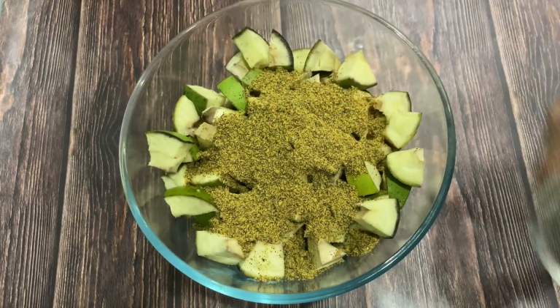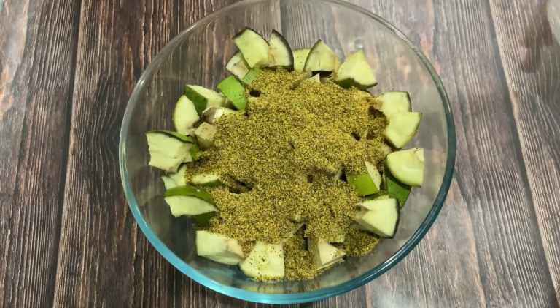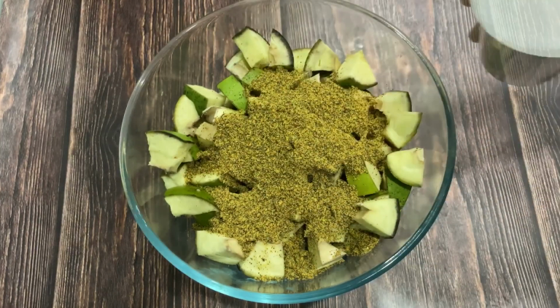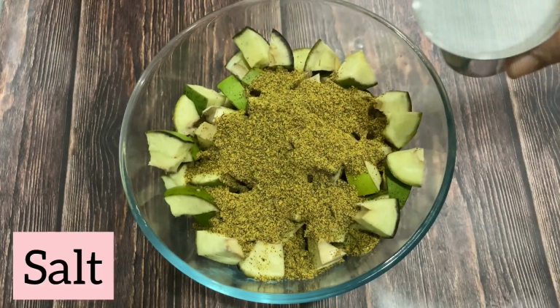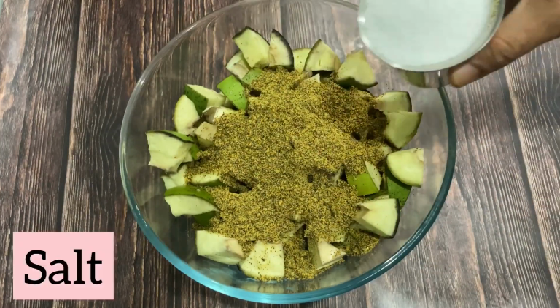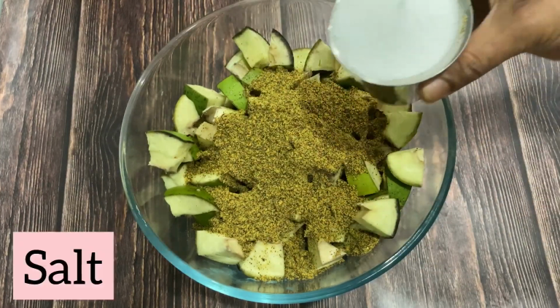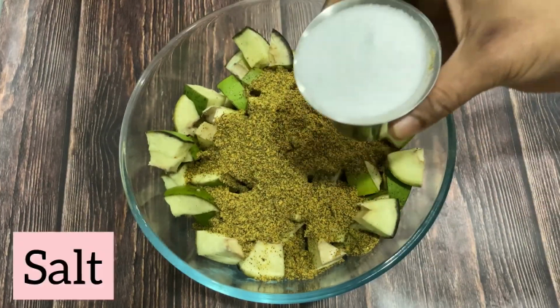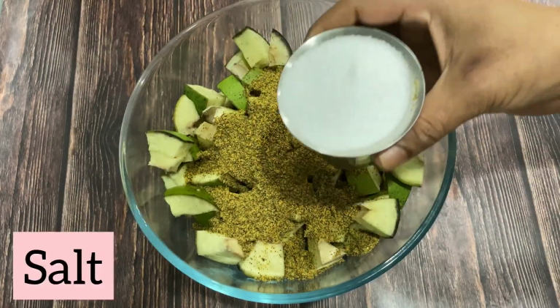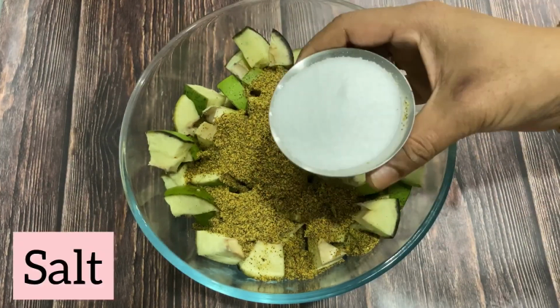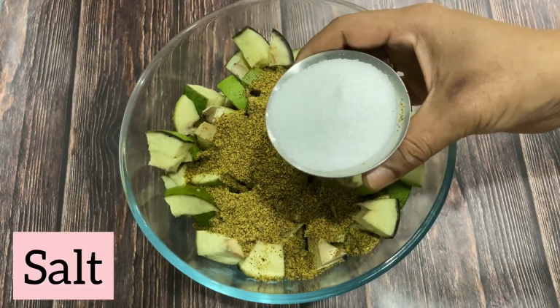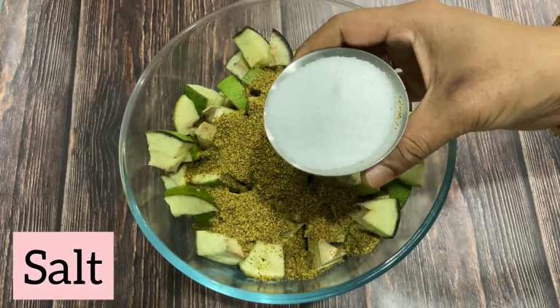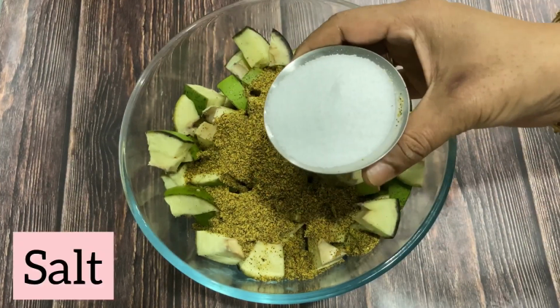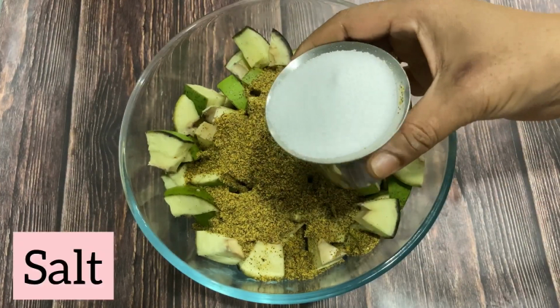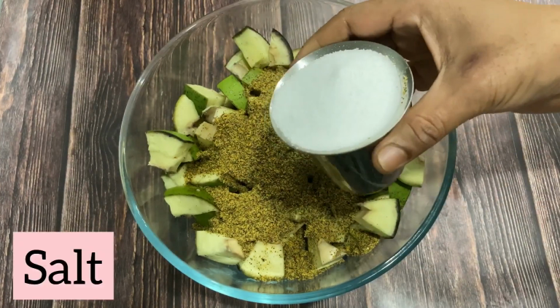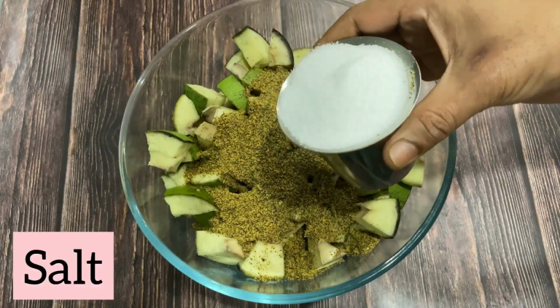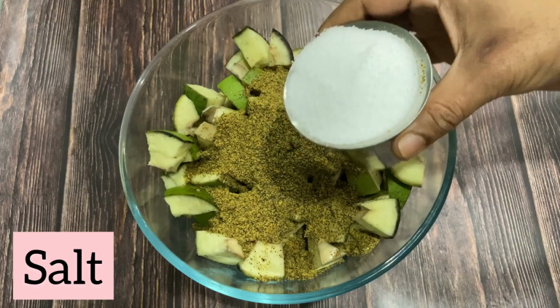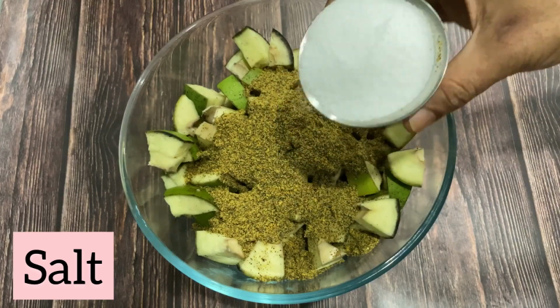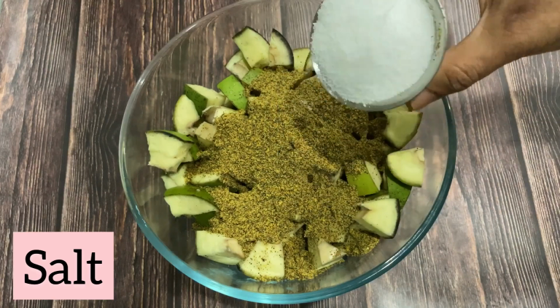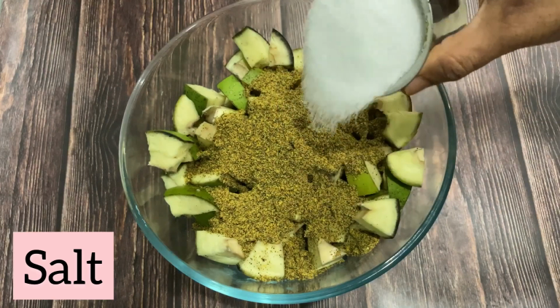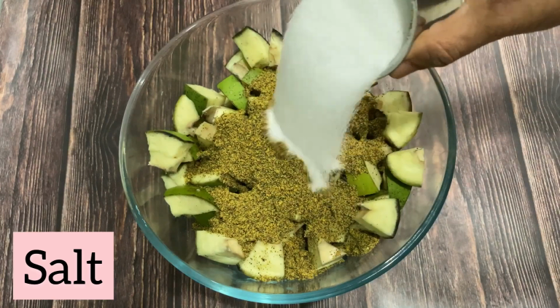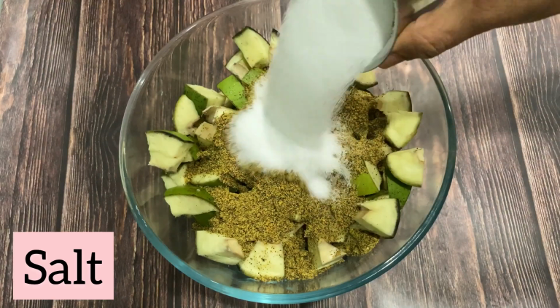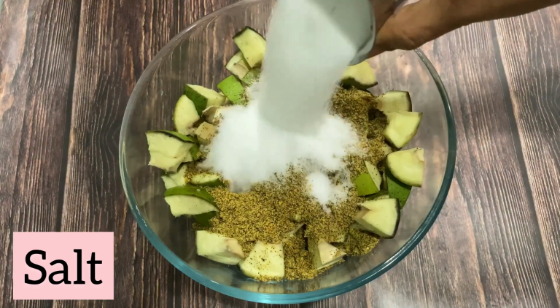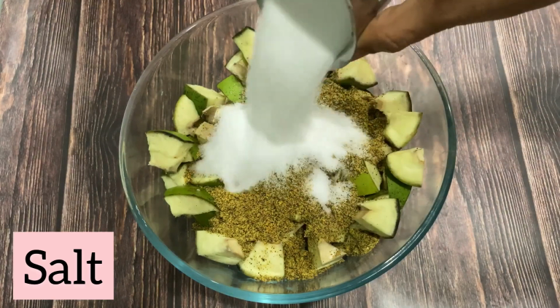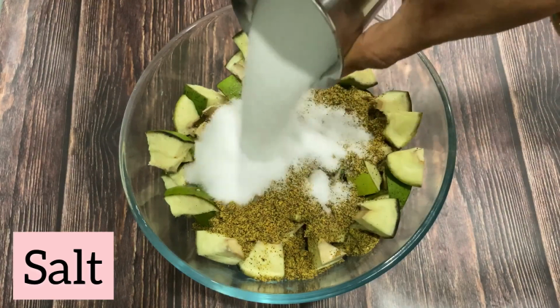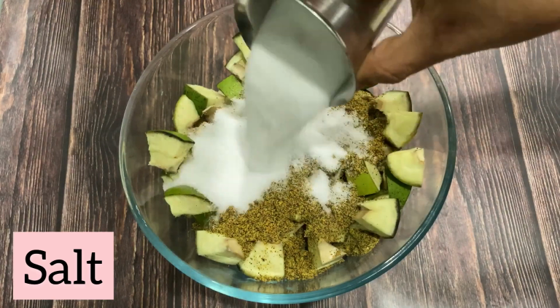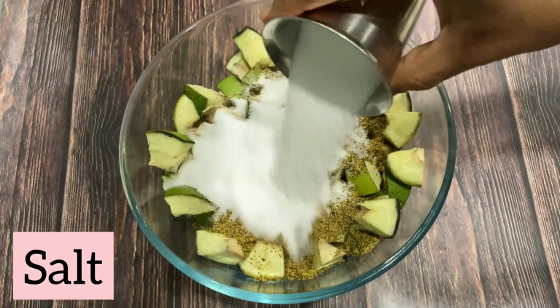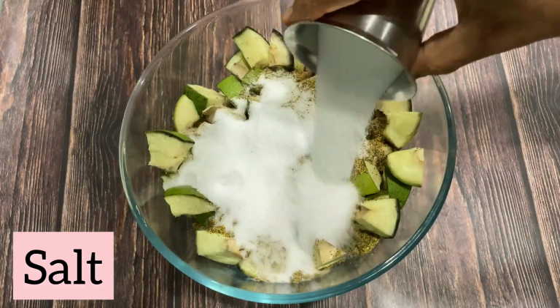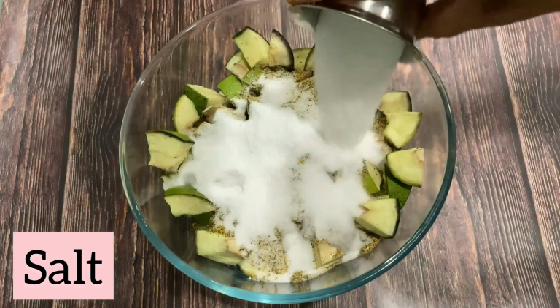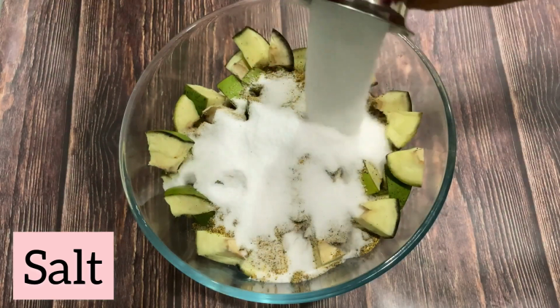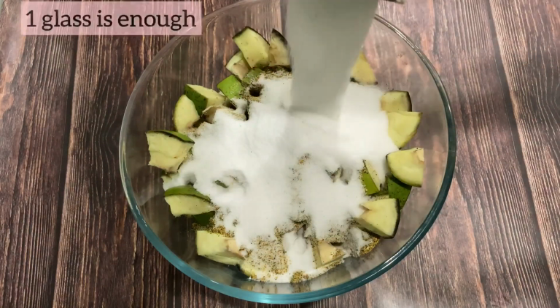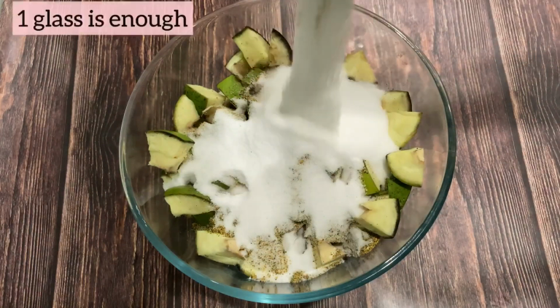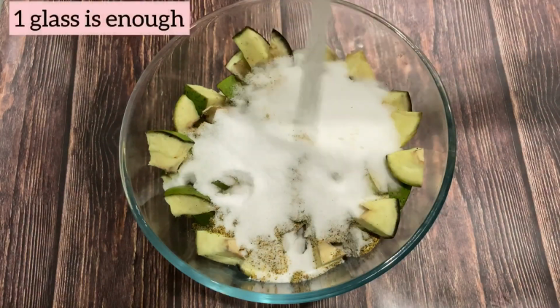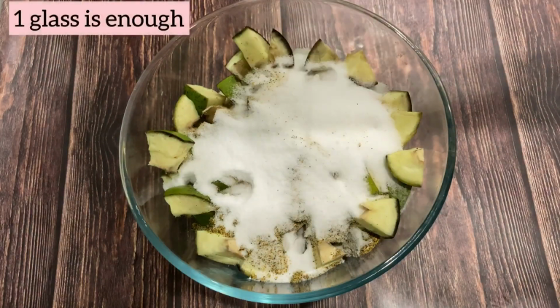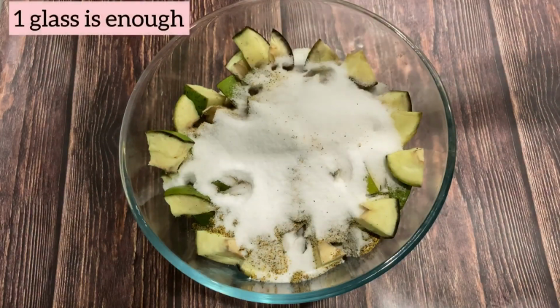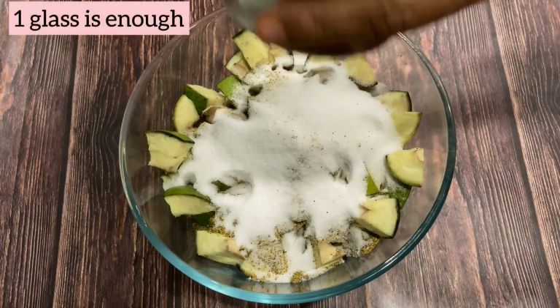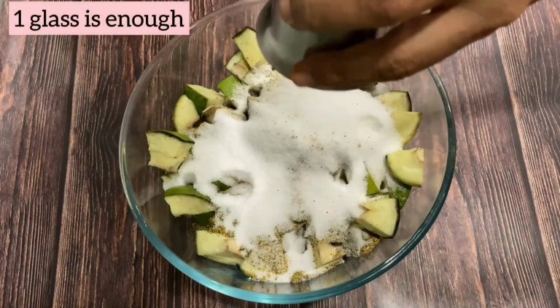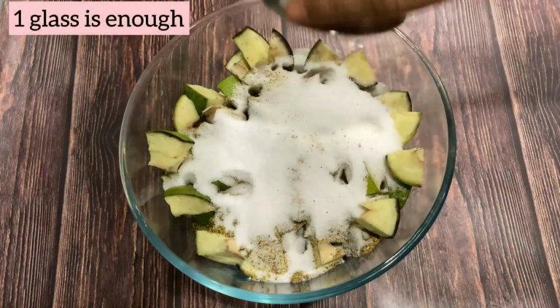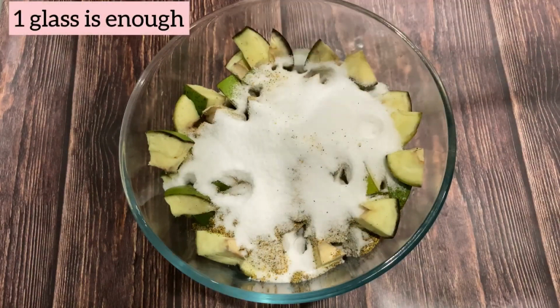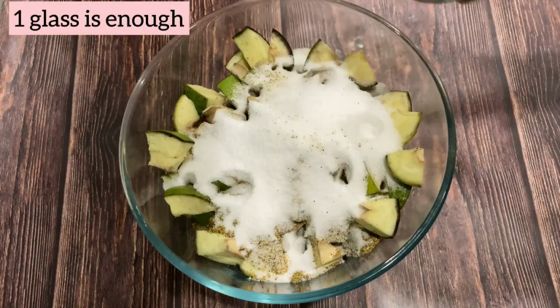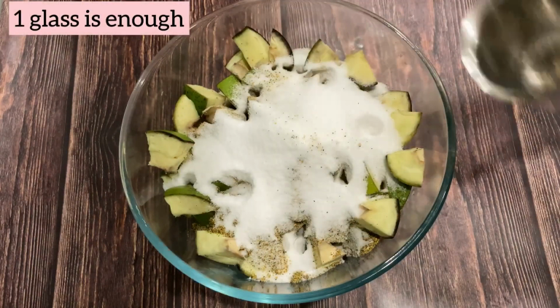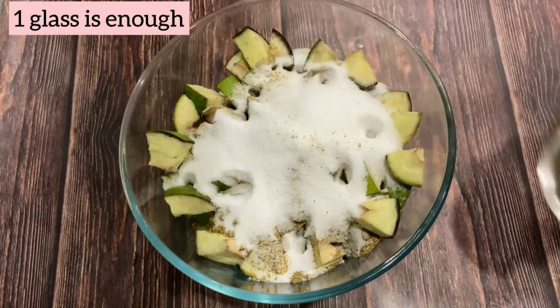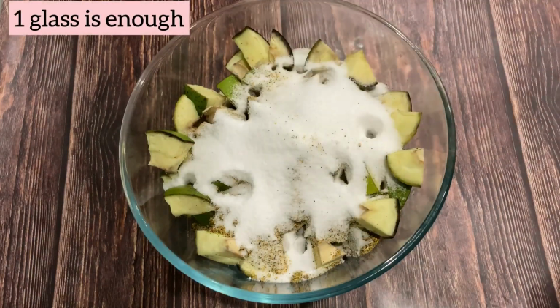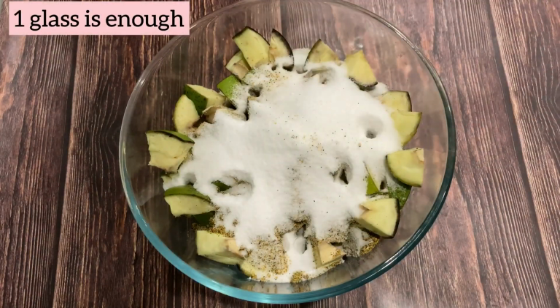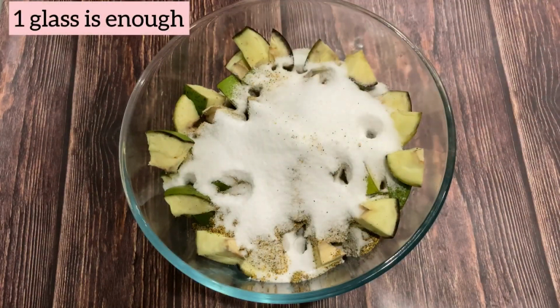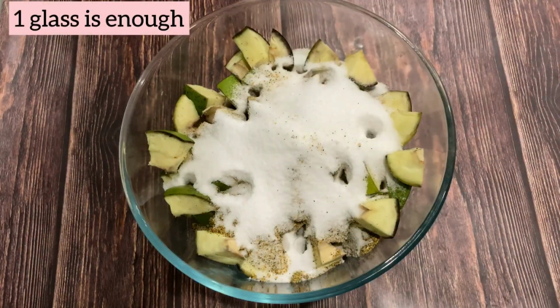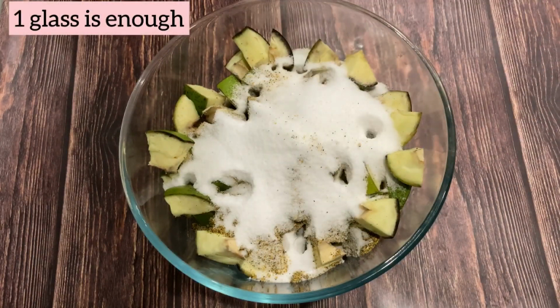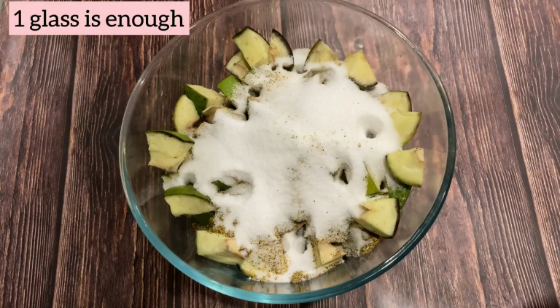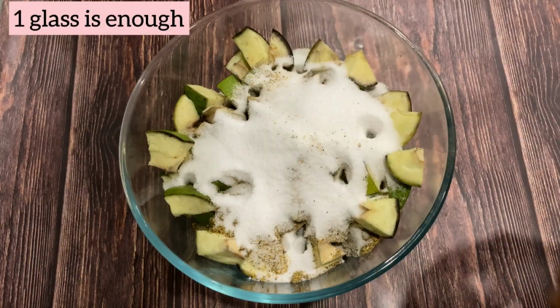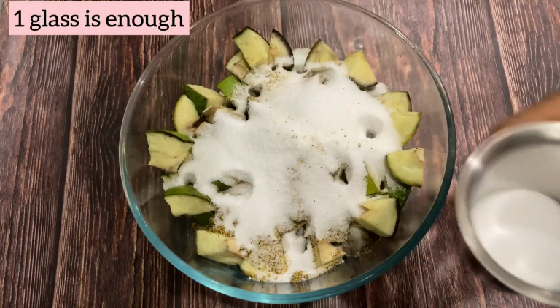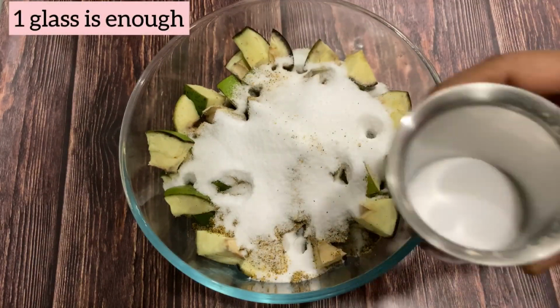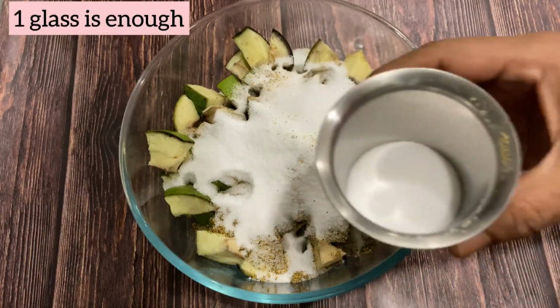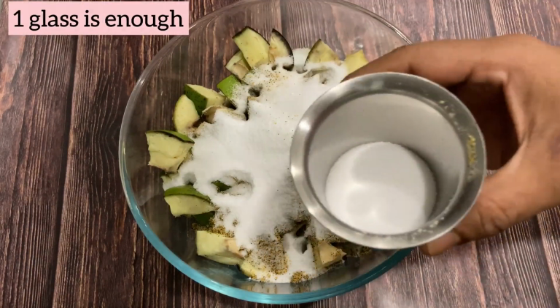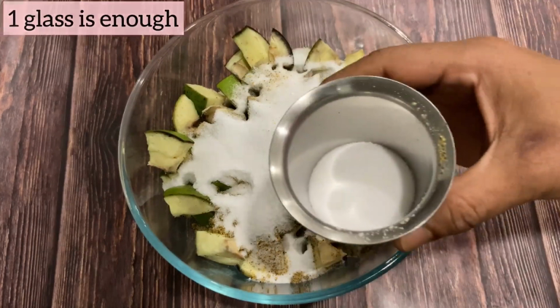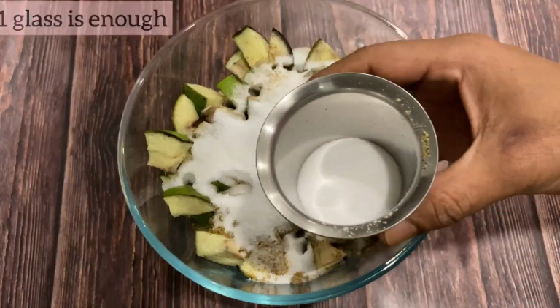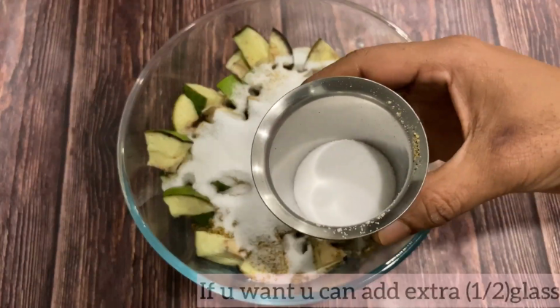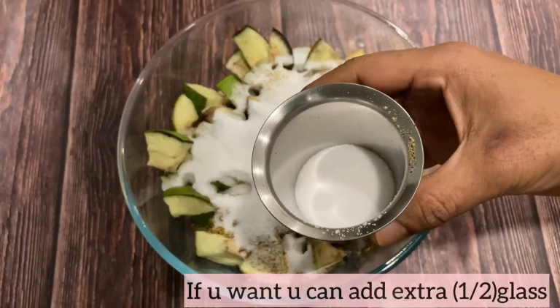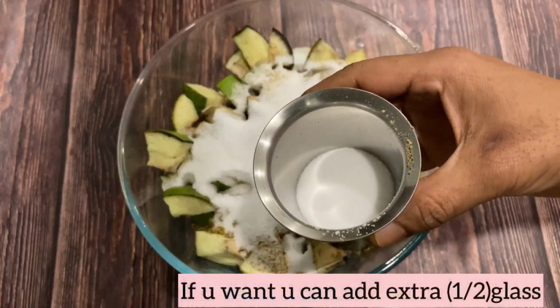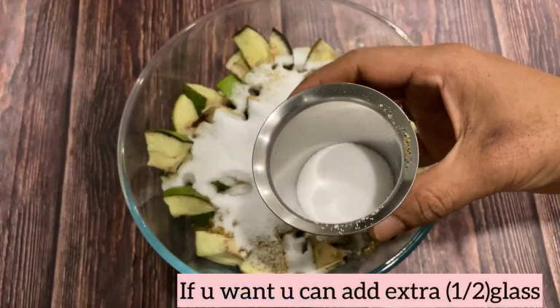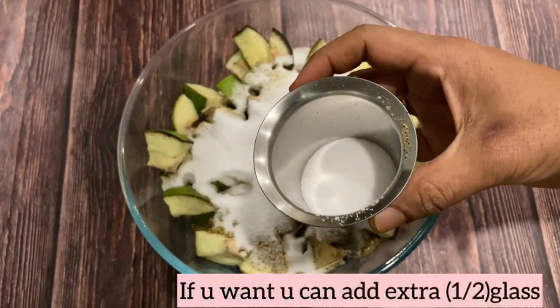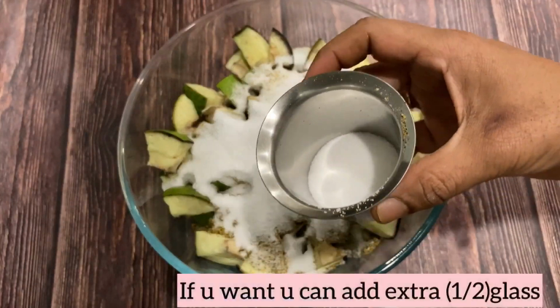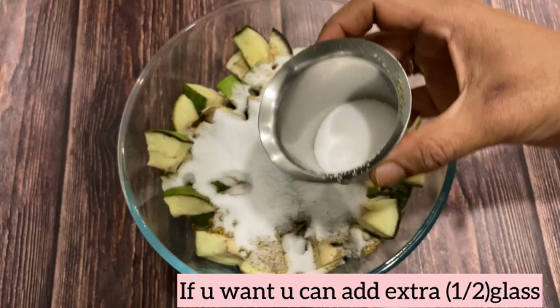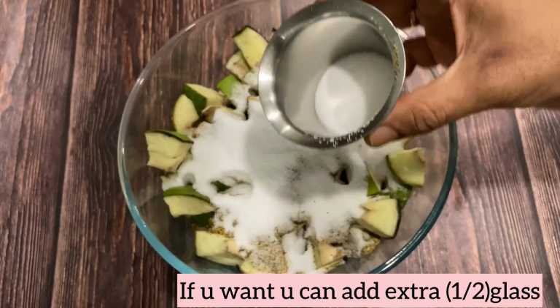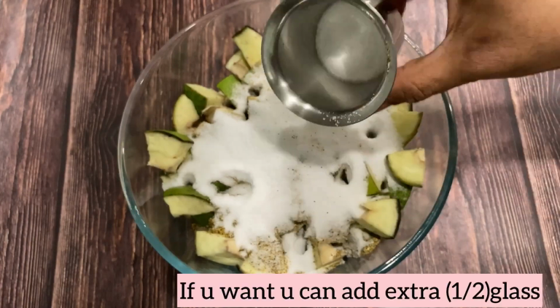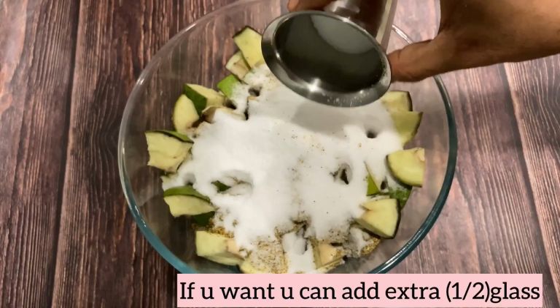Now it's salt. You can use a little bit of oil. Use some oil.